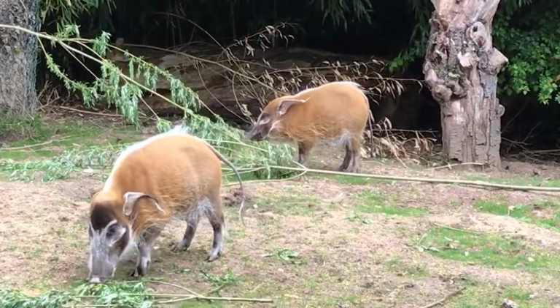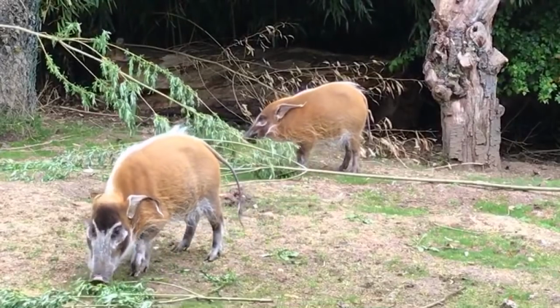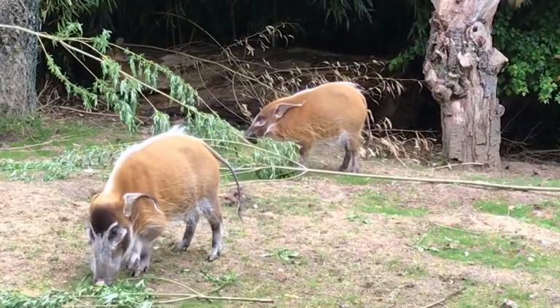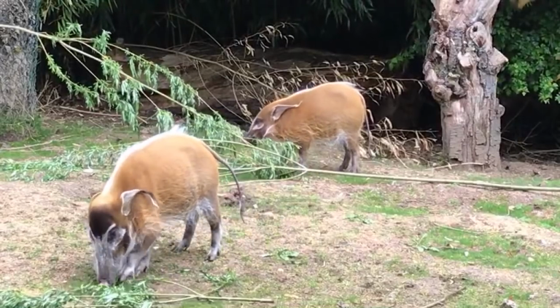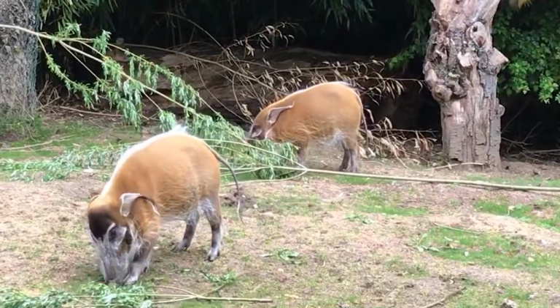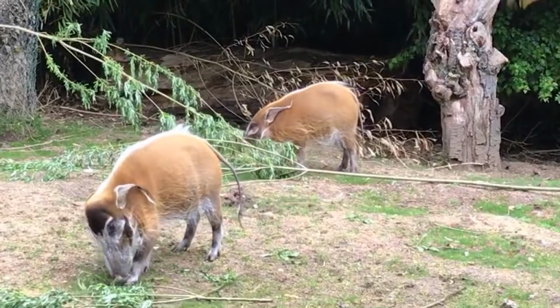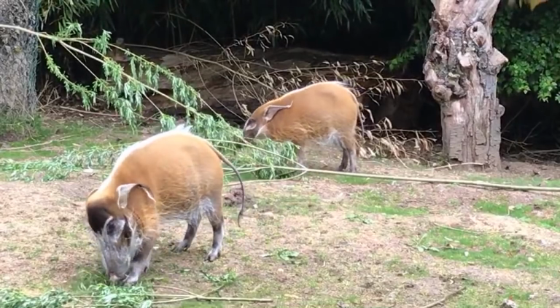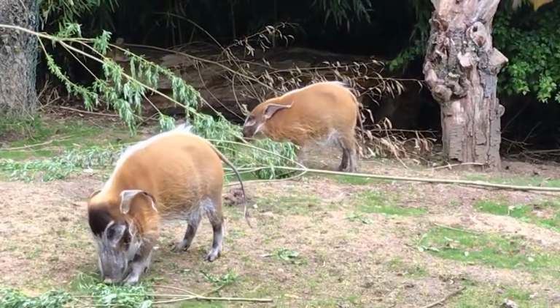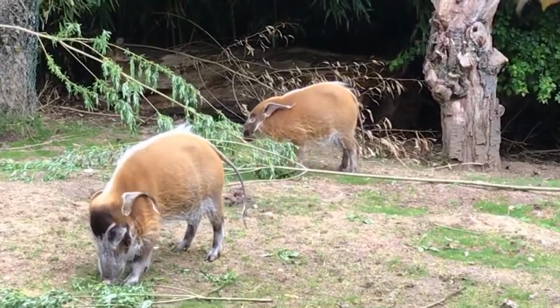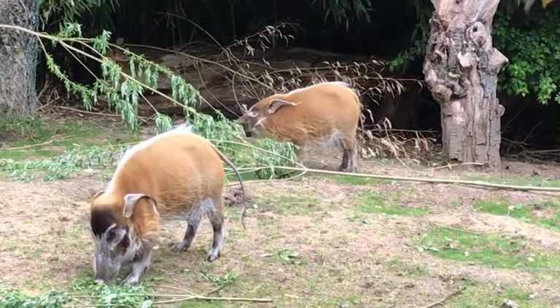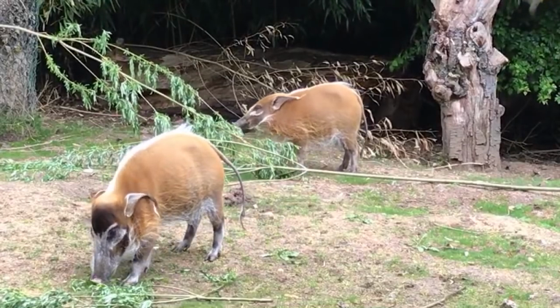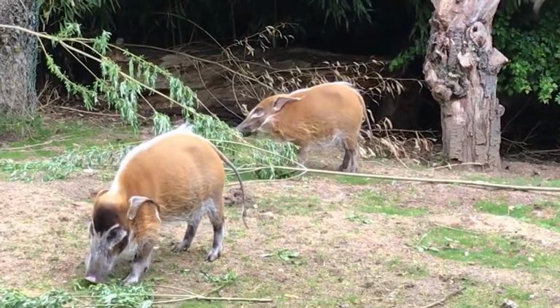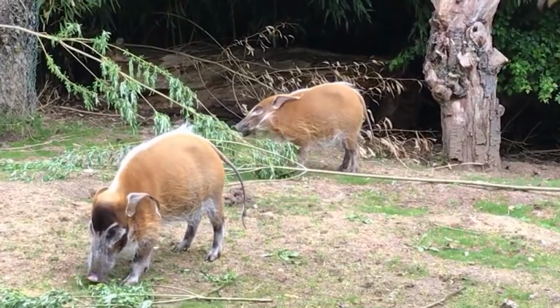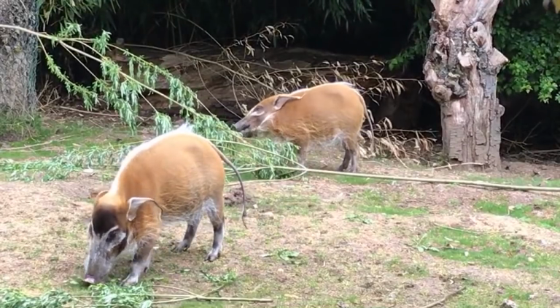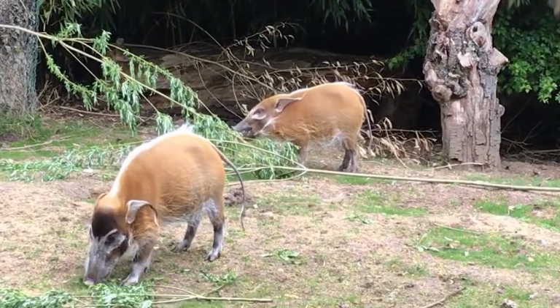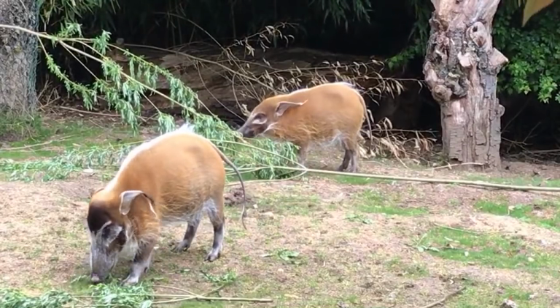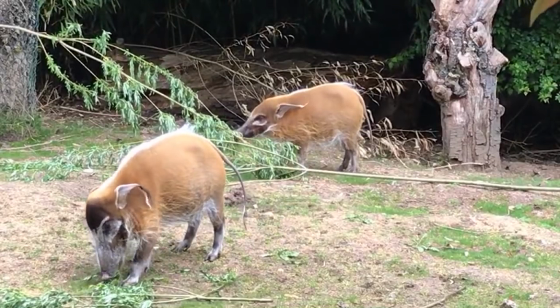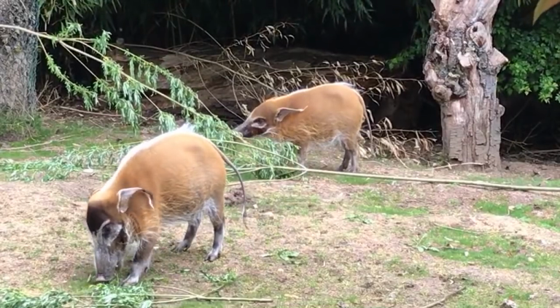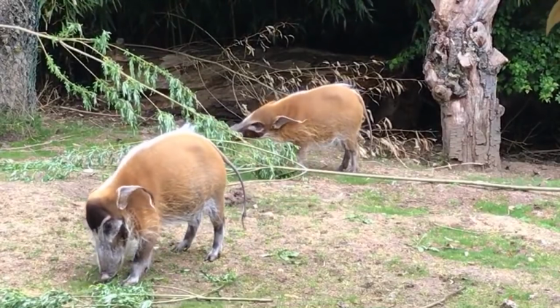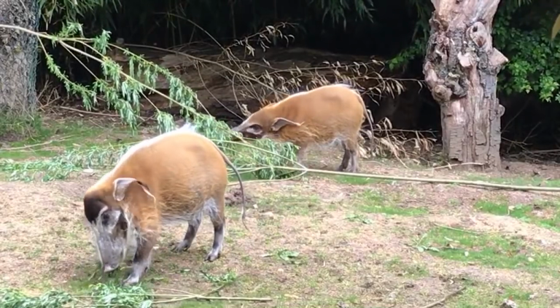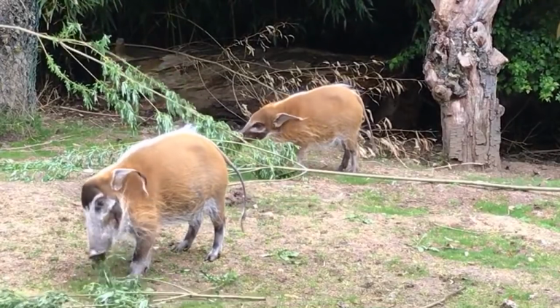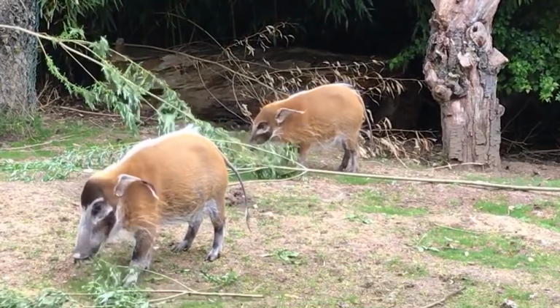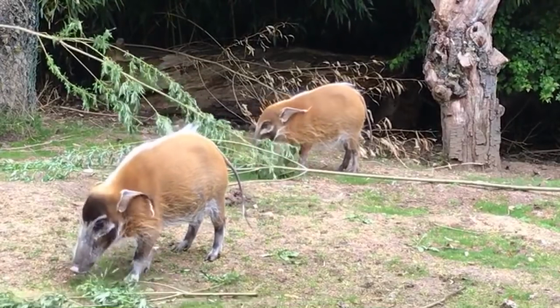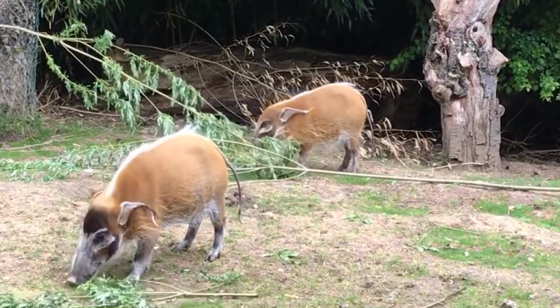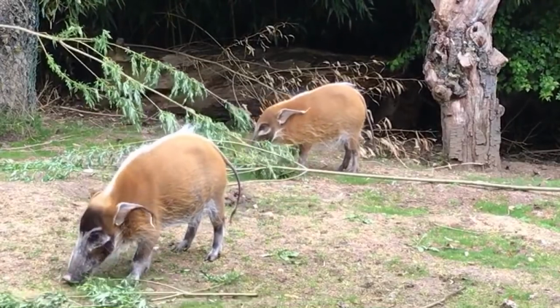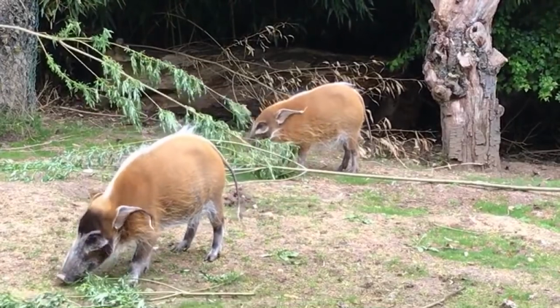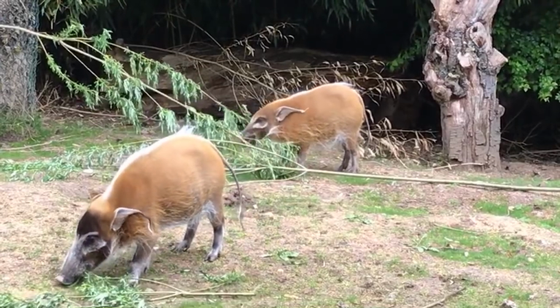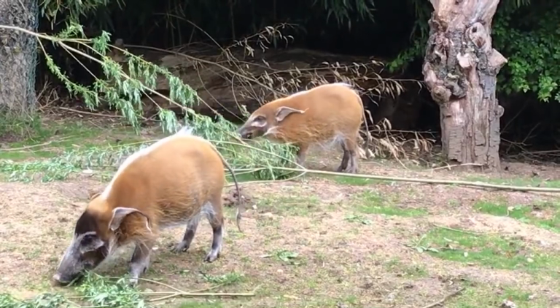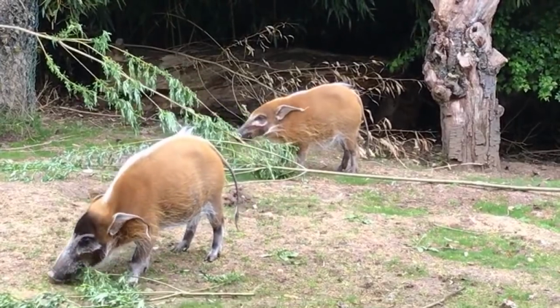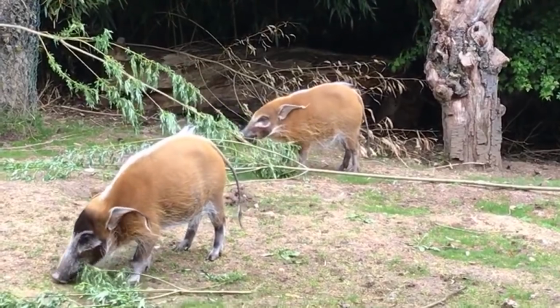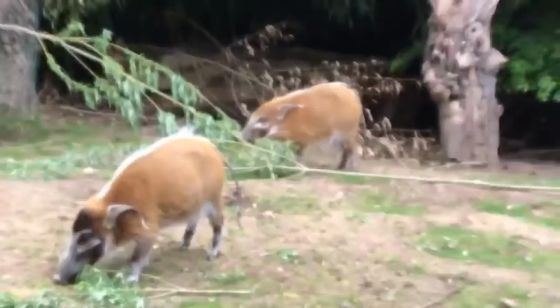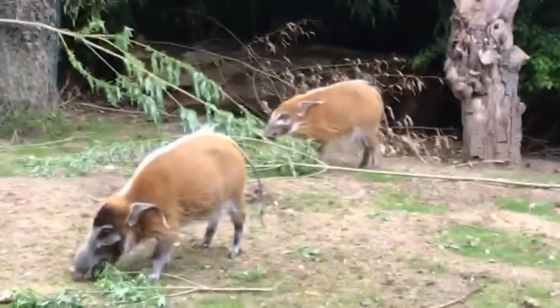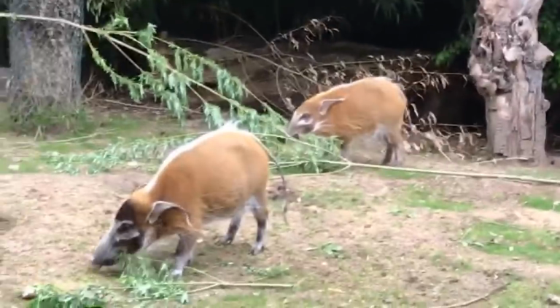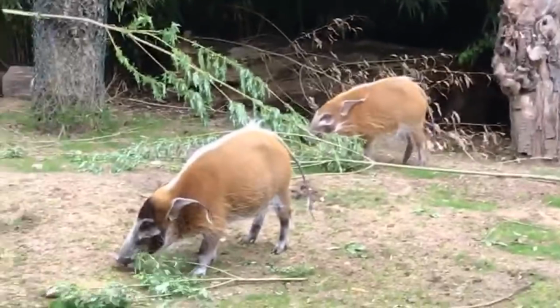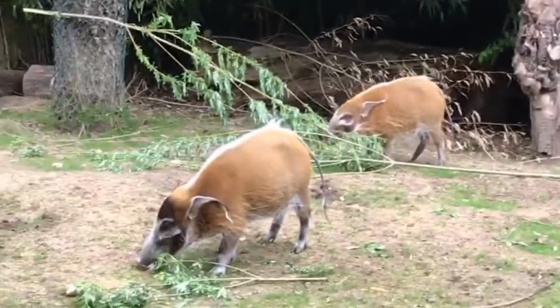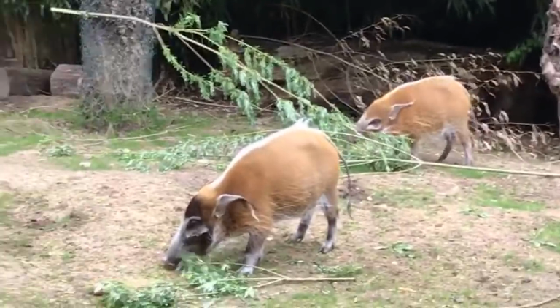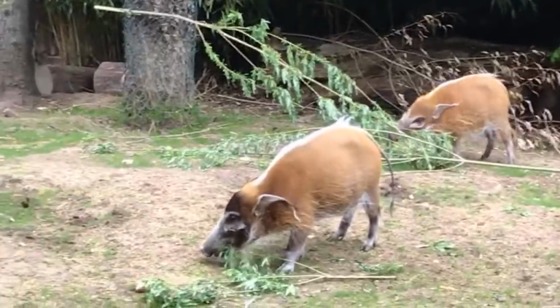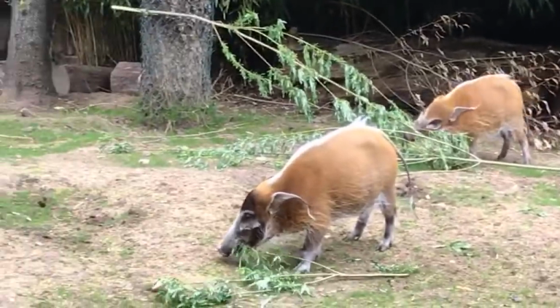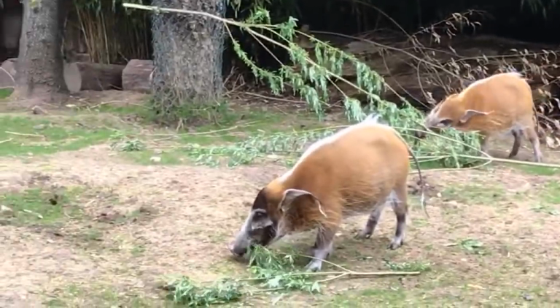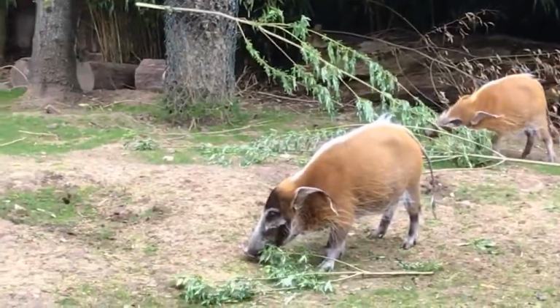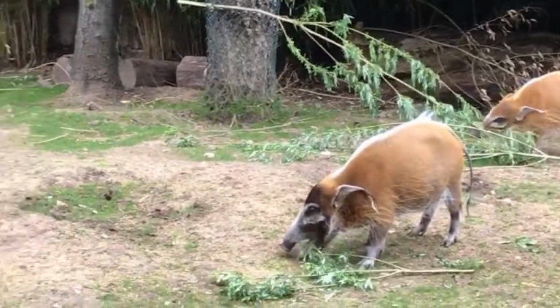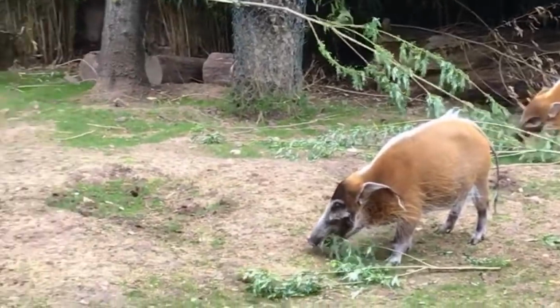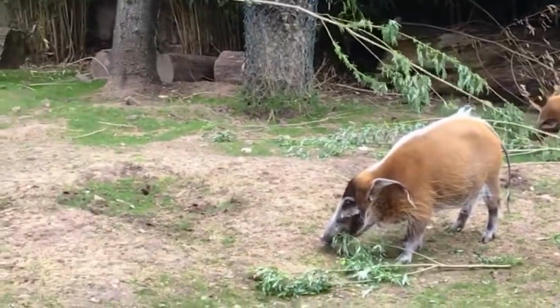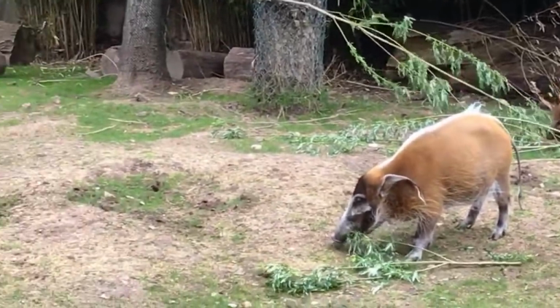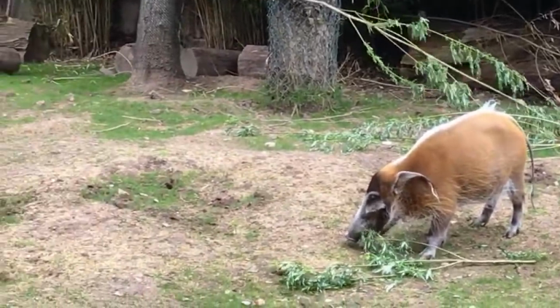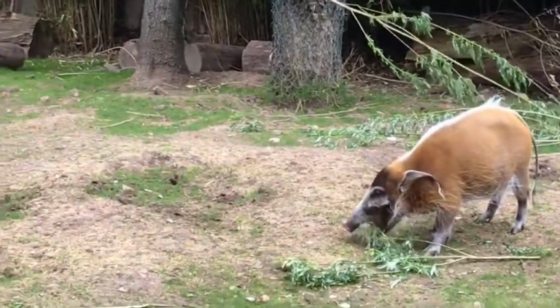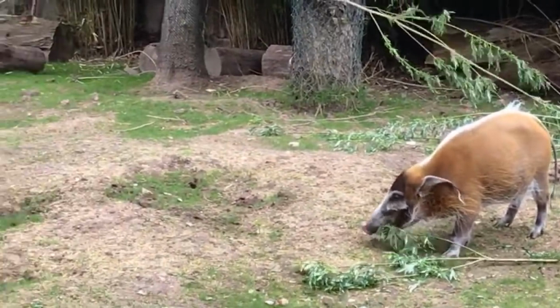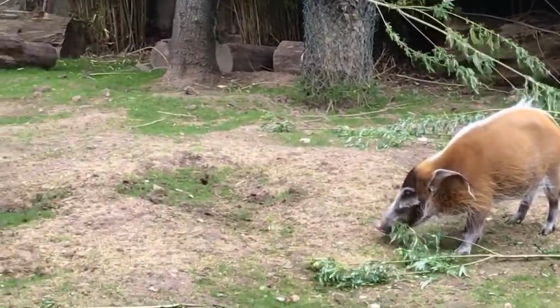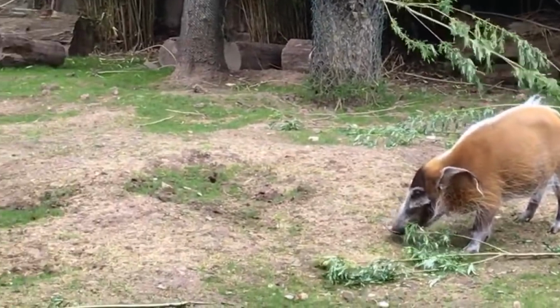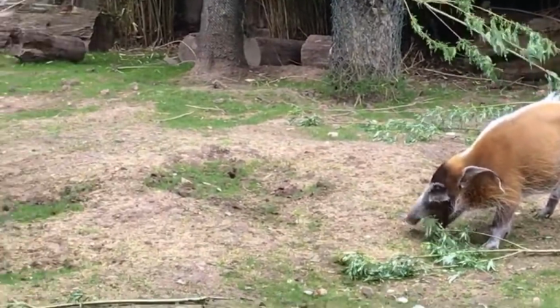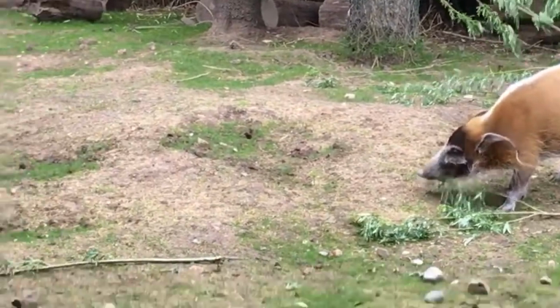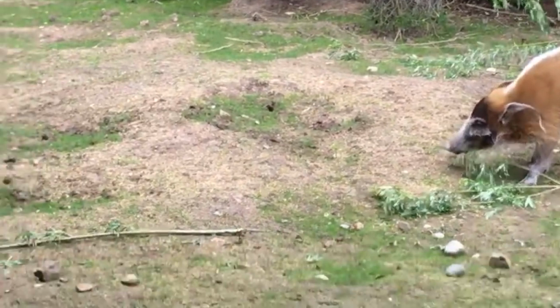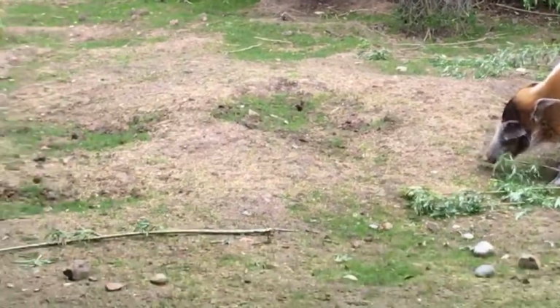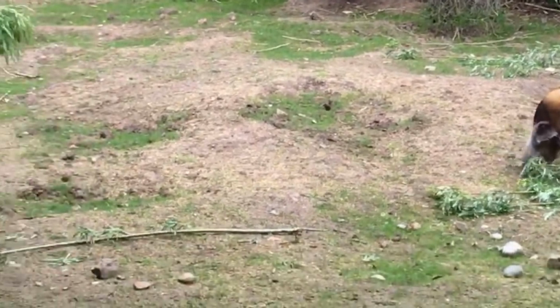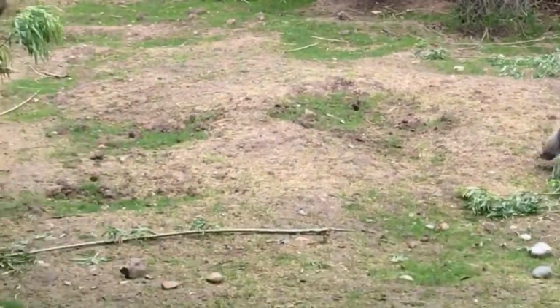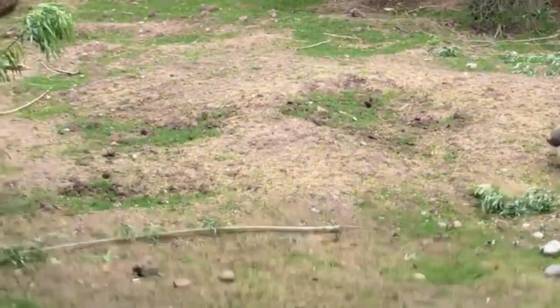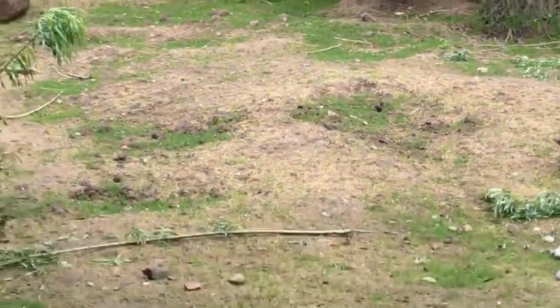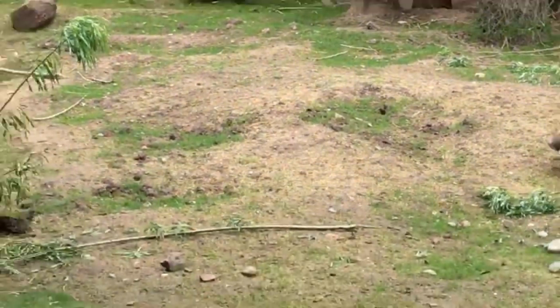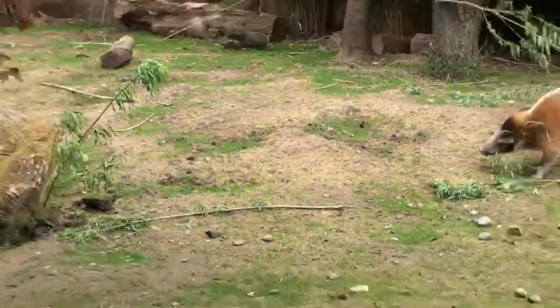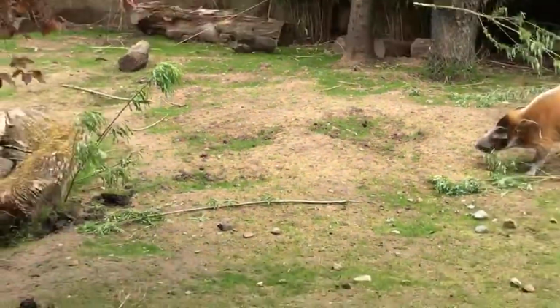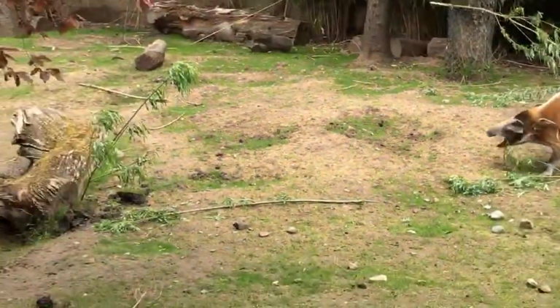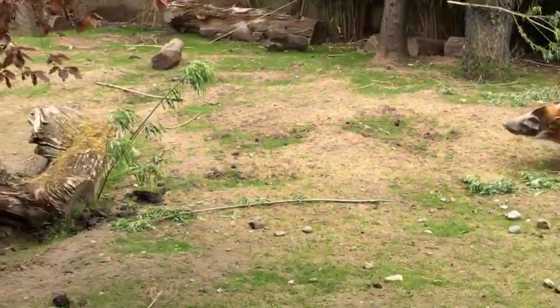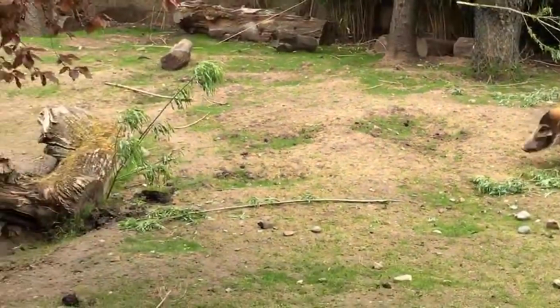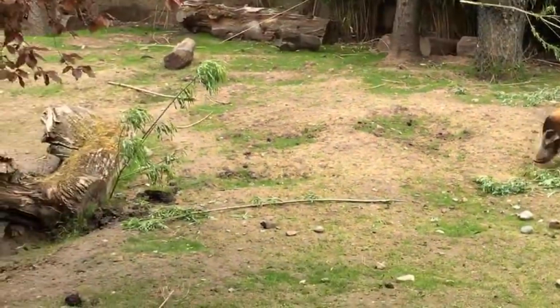I'm just going to give them a bit of their fruit and veg feed — we normally have this a little bit later, but we'll save some back for later on this morning.